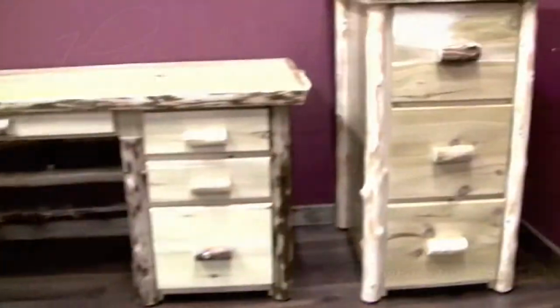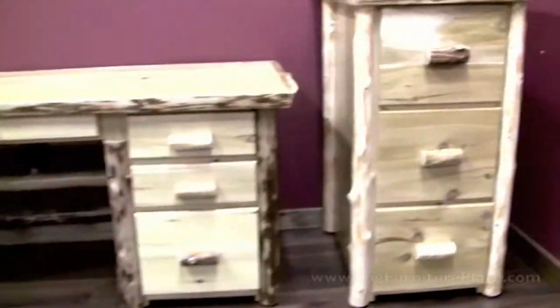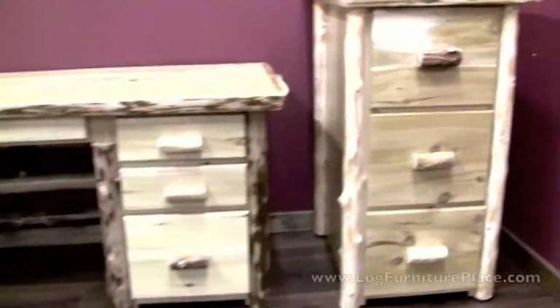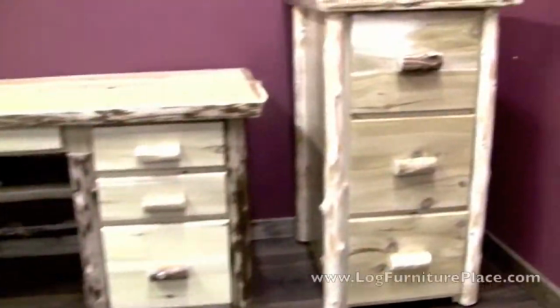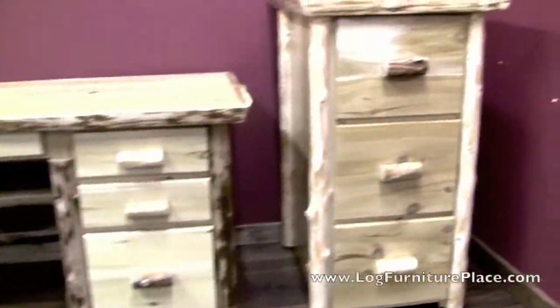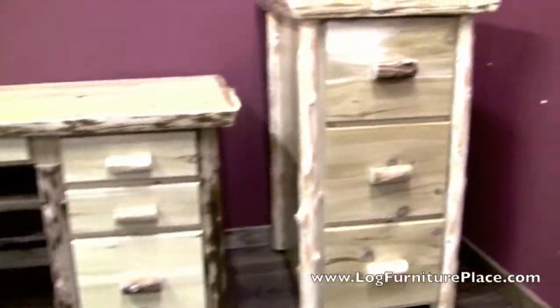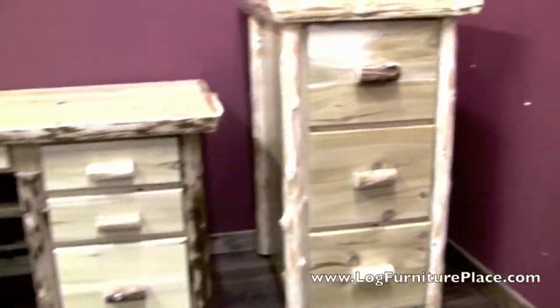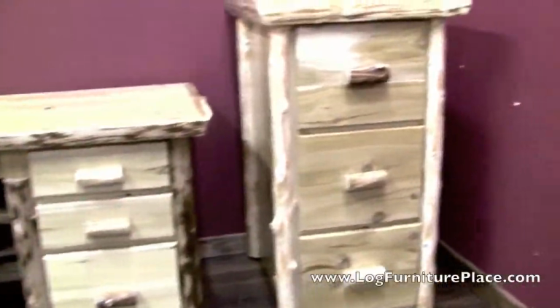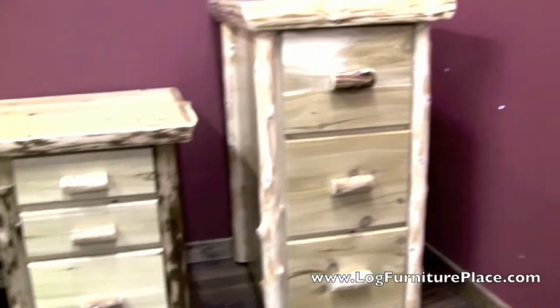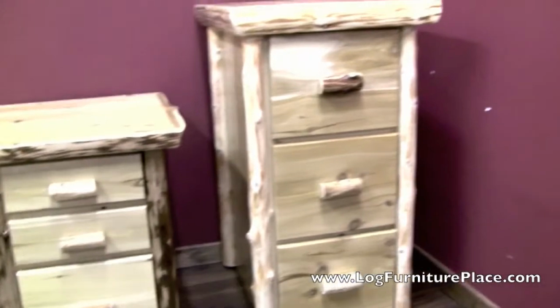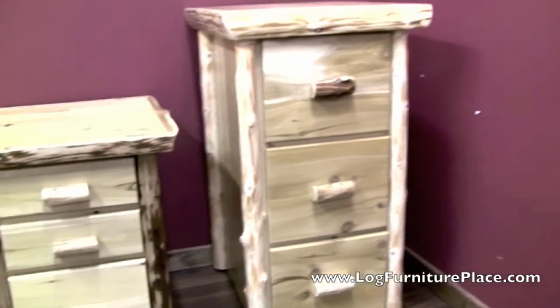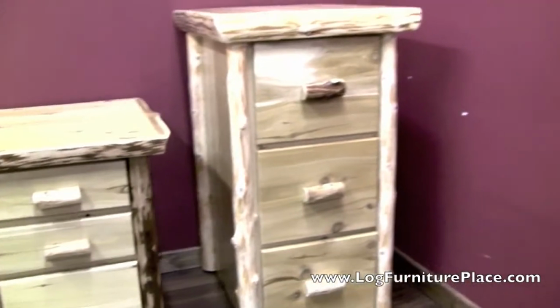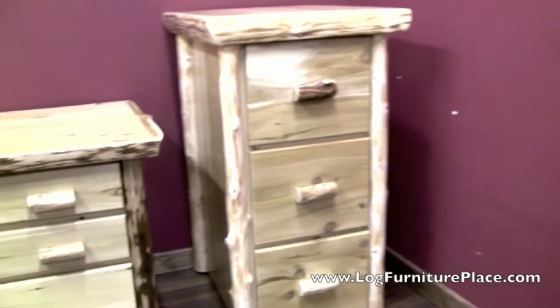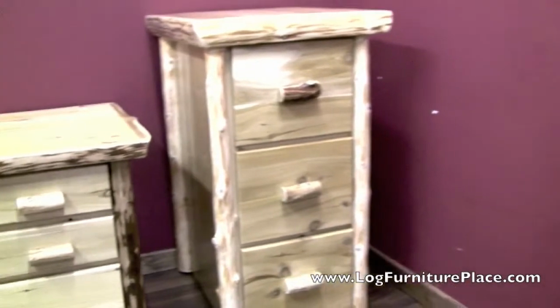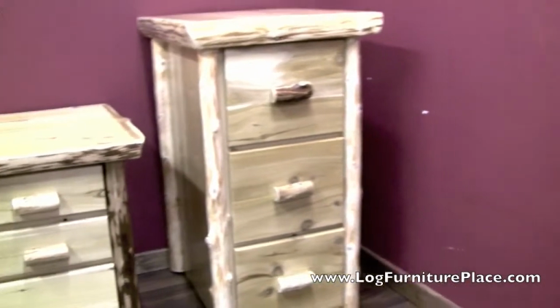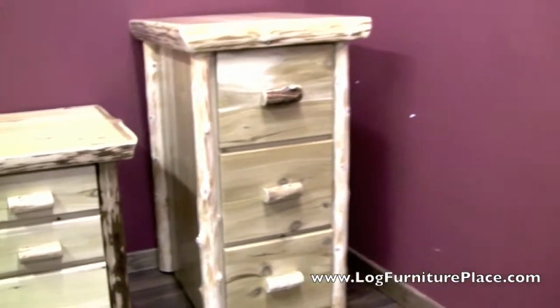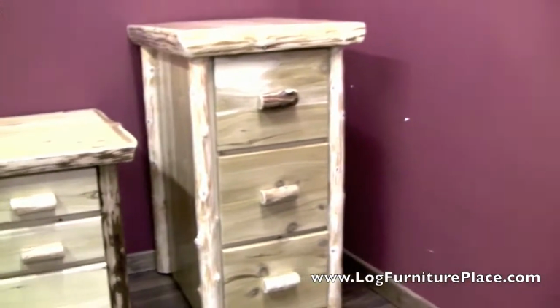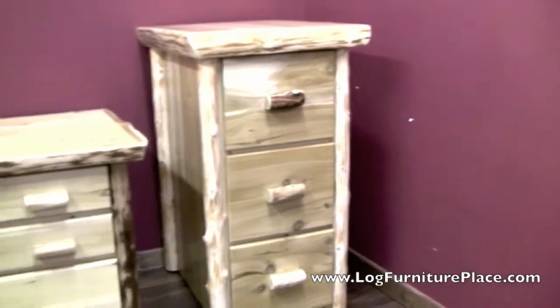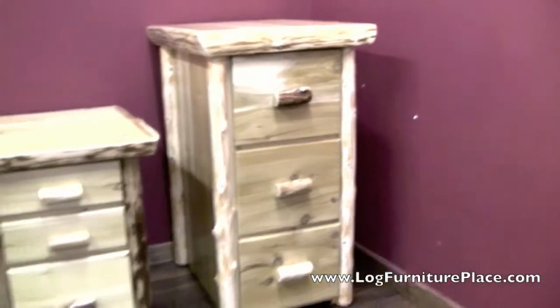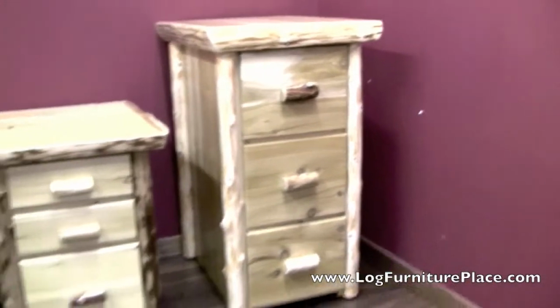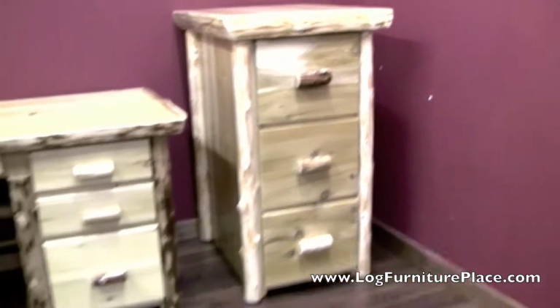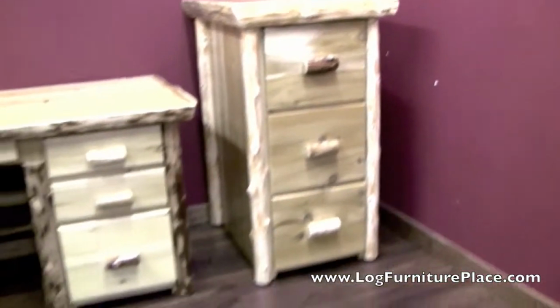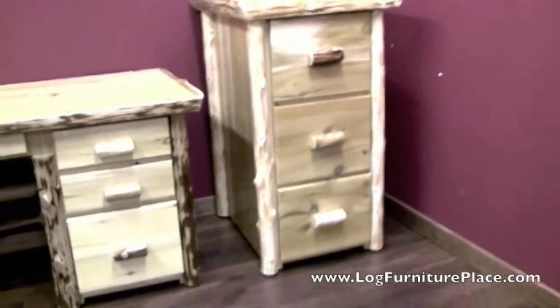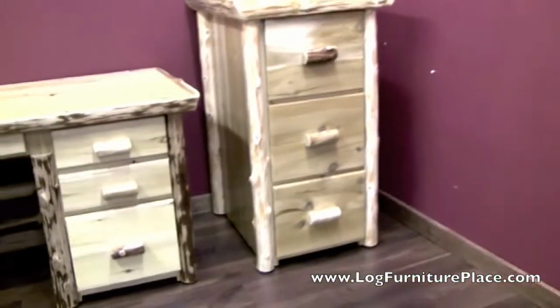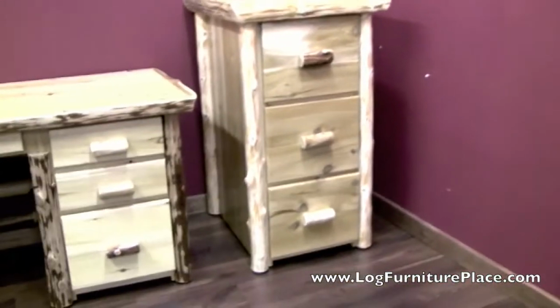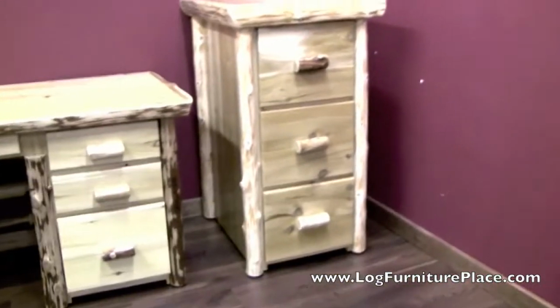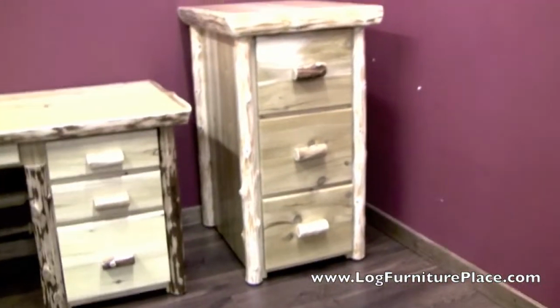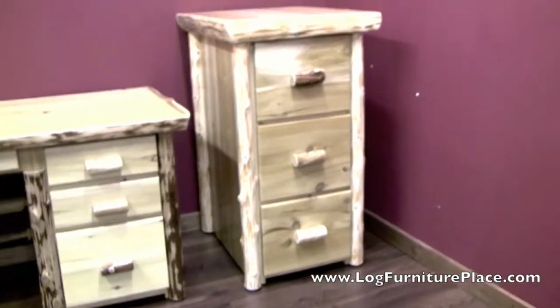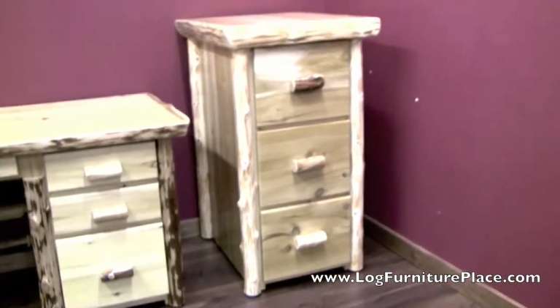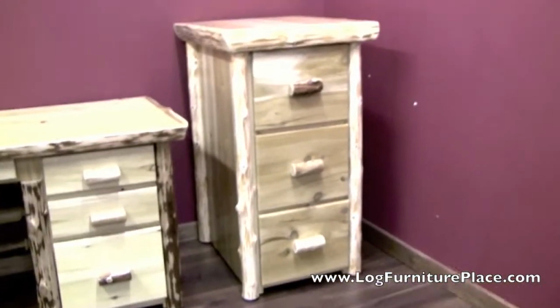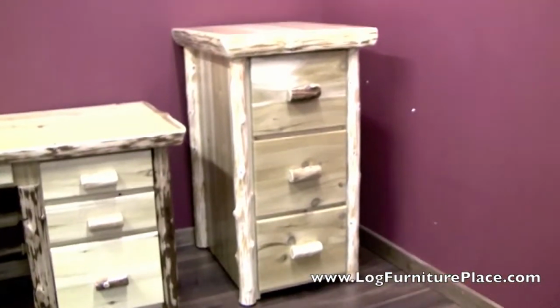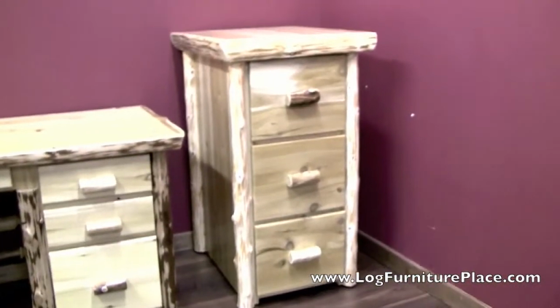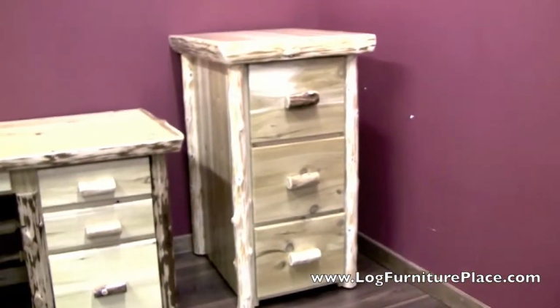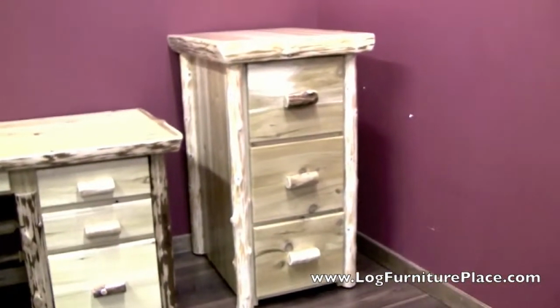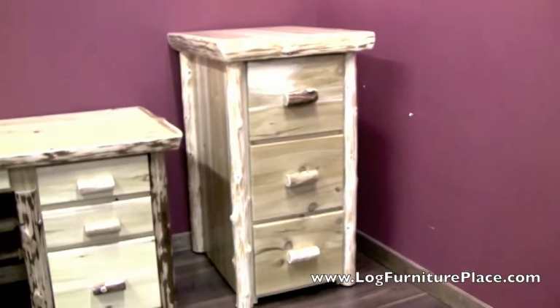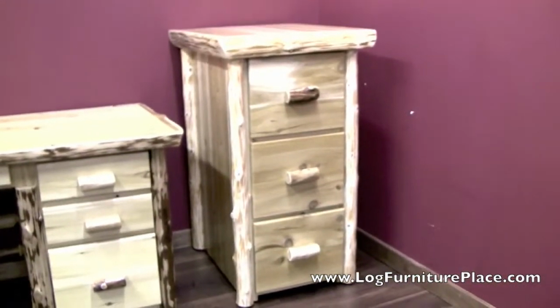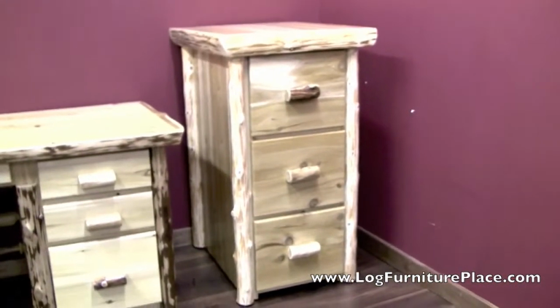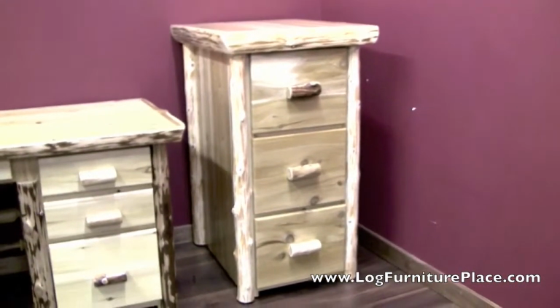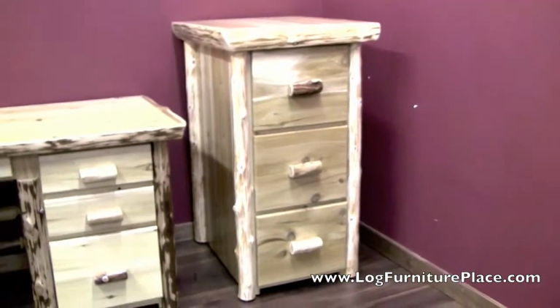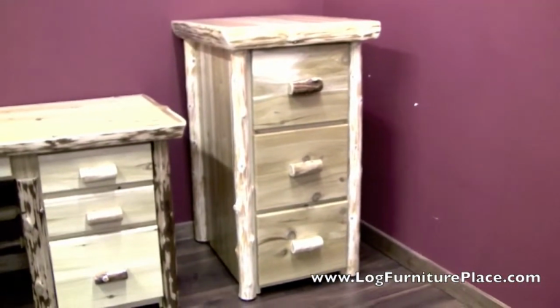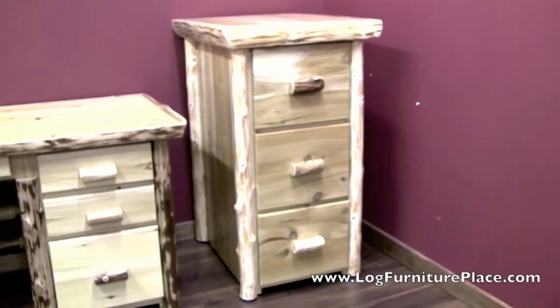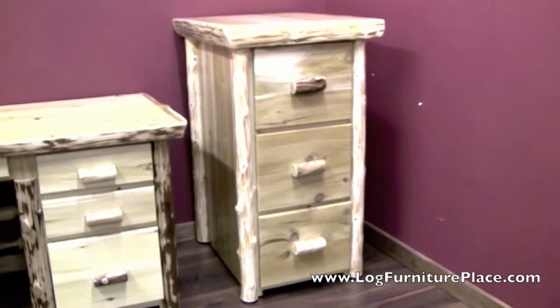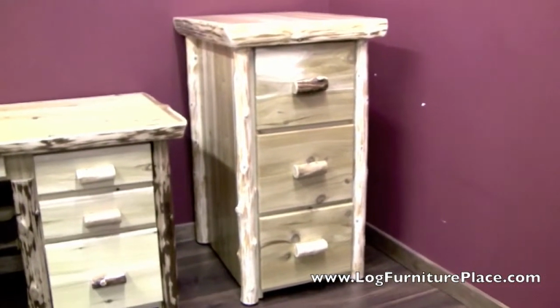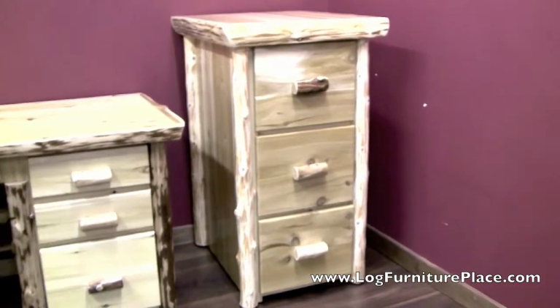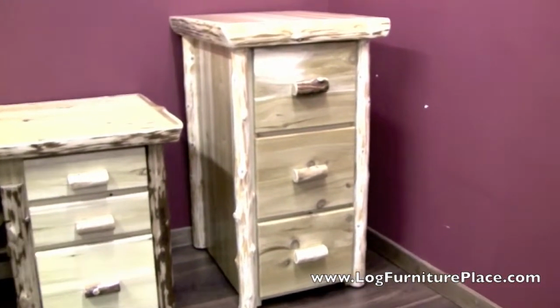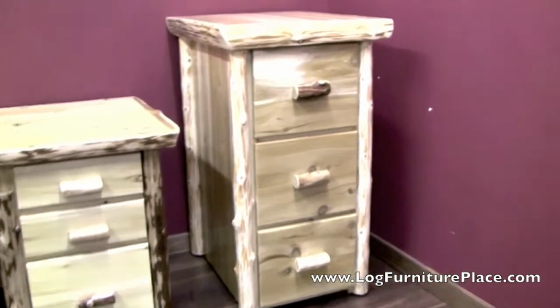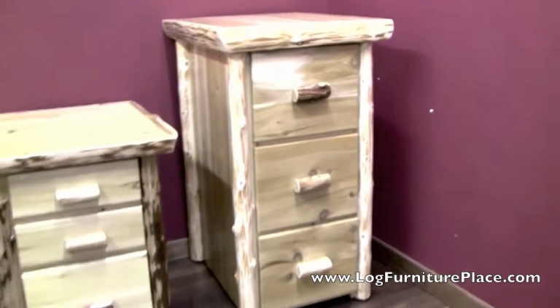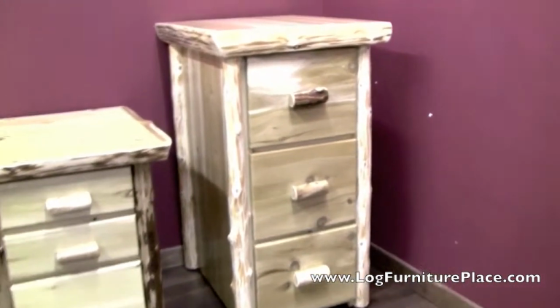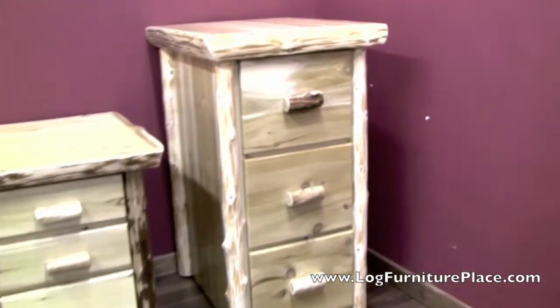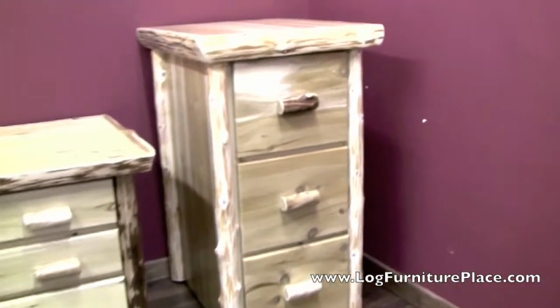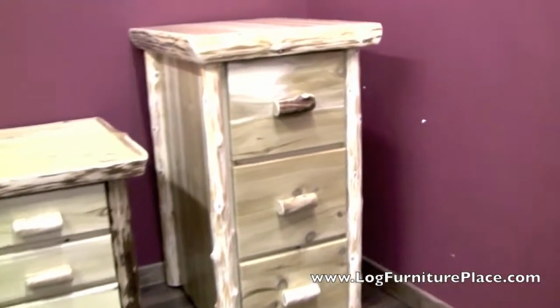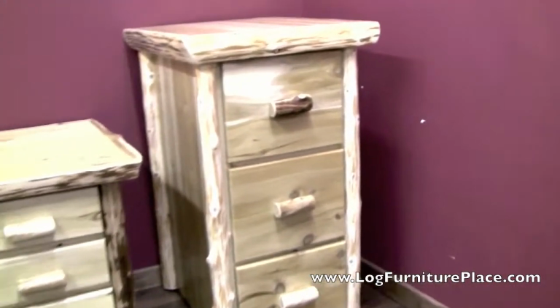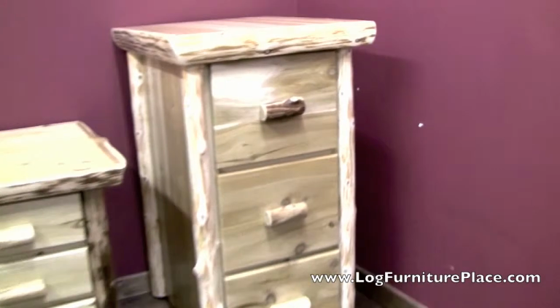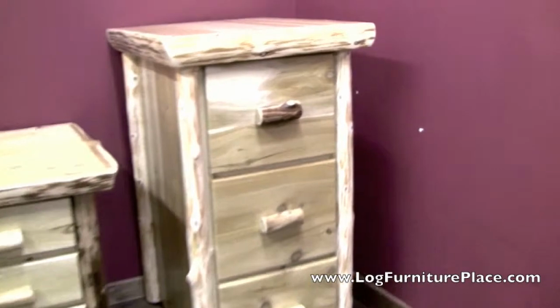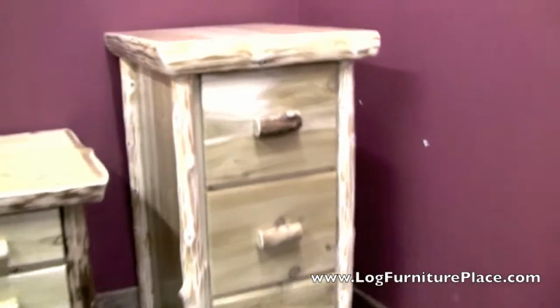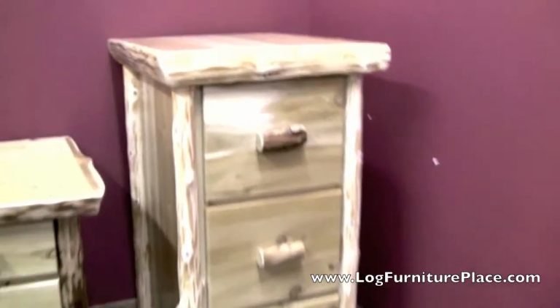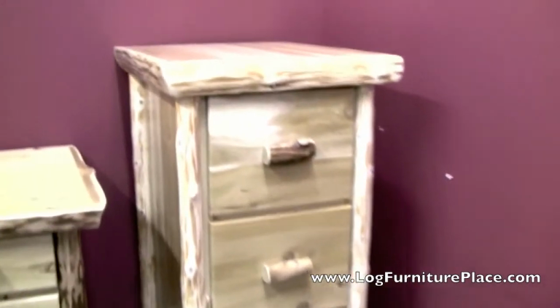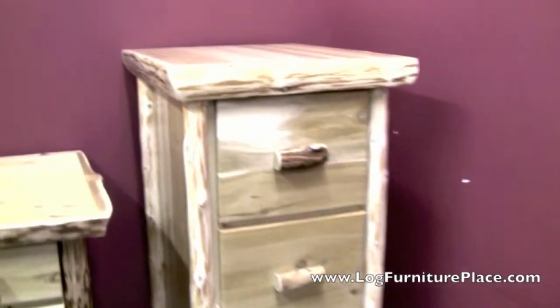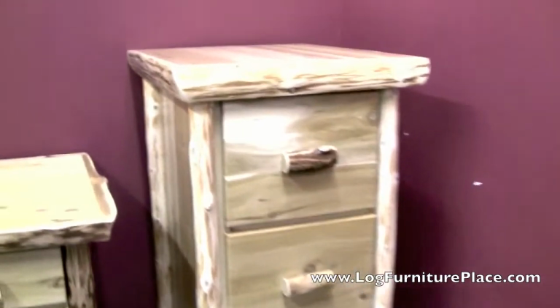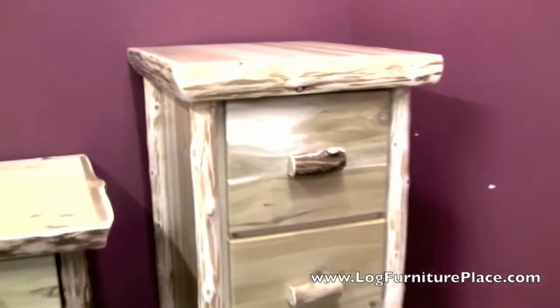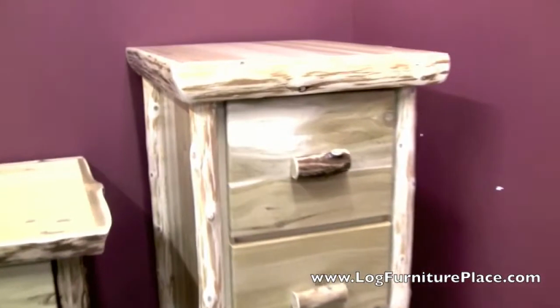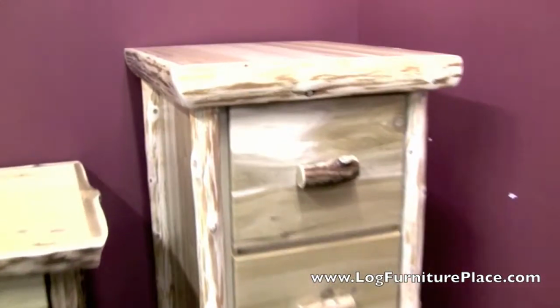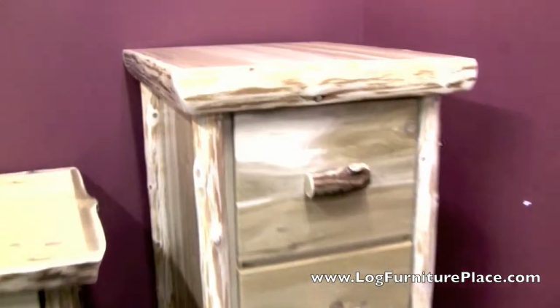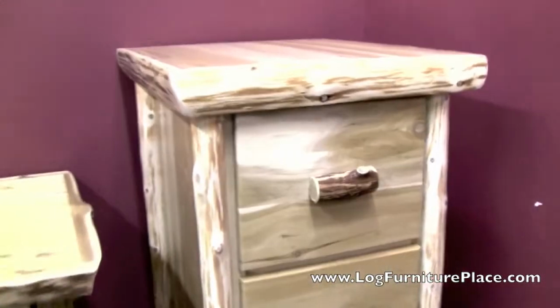Hey, it's Jason from LogFurniturePlace.com, going to give you a closer look at our Cedar Lake Log filing cabinet today.